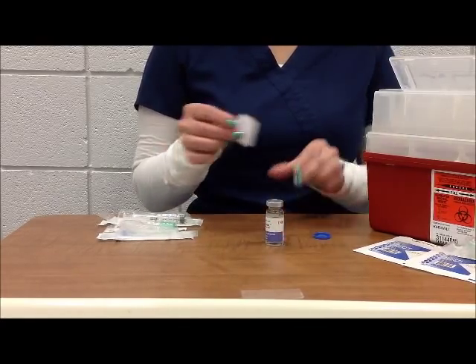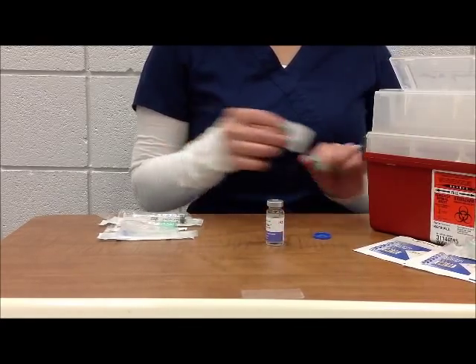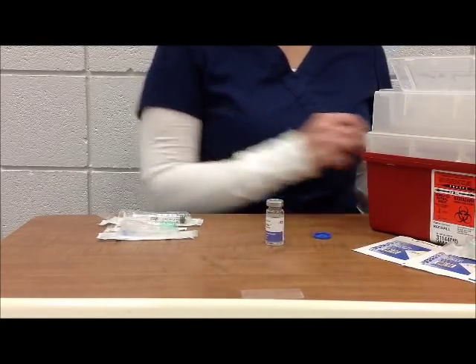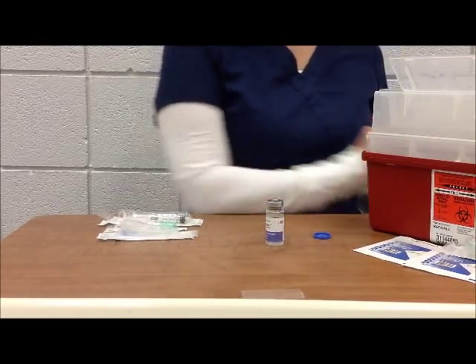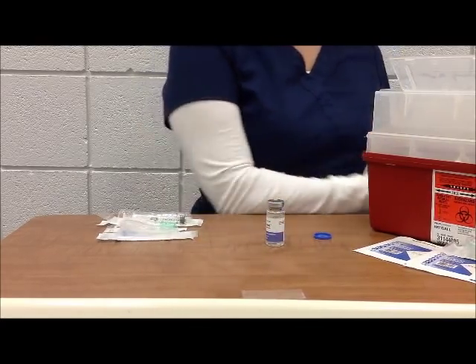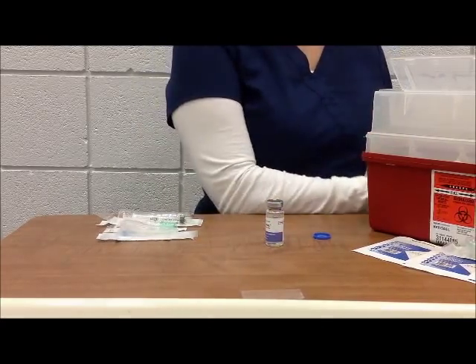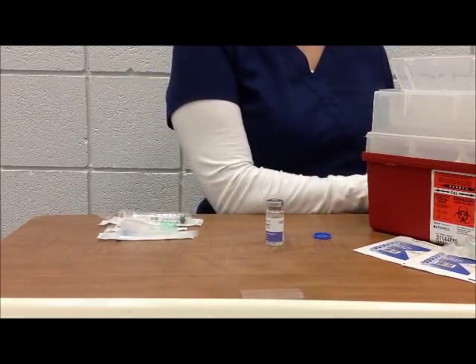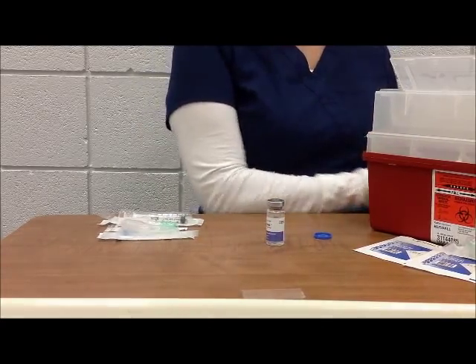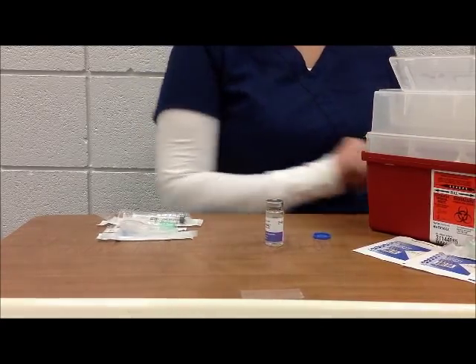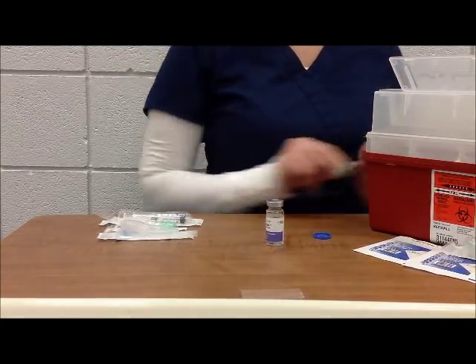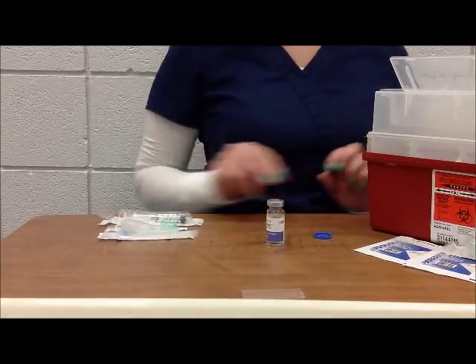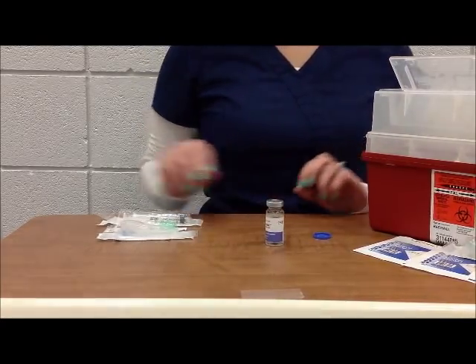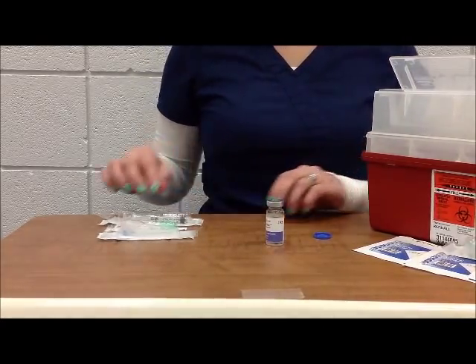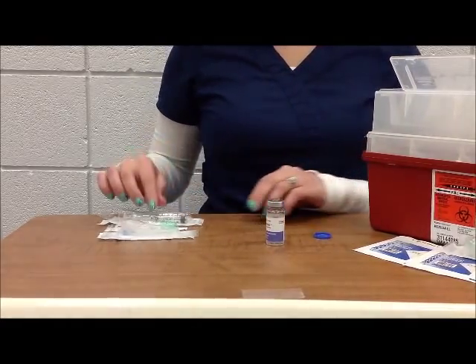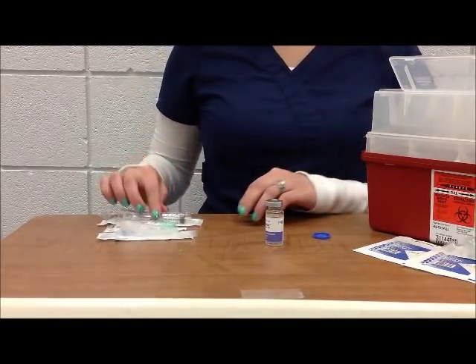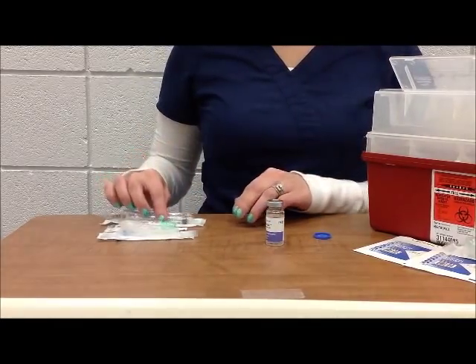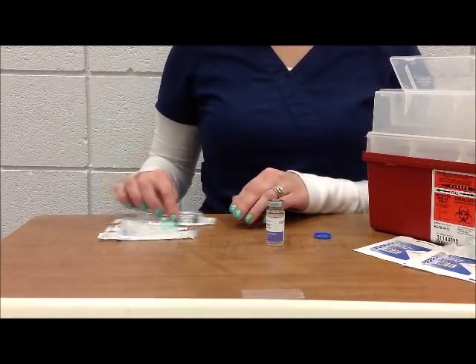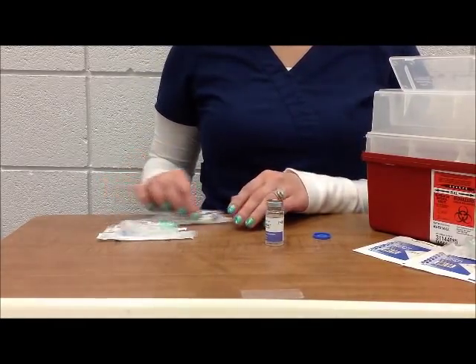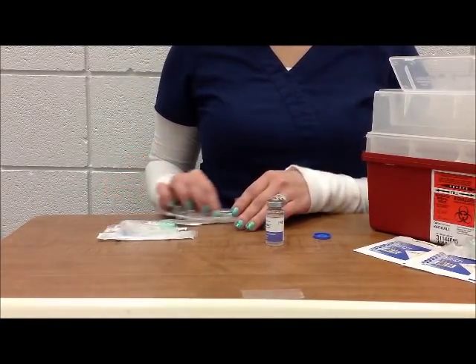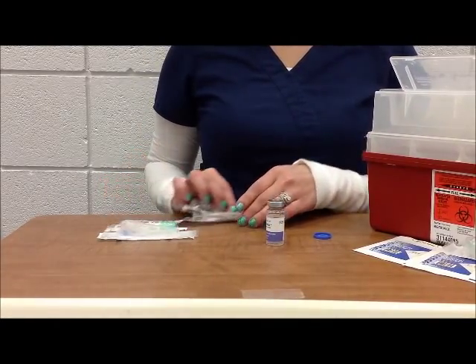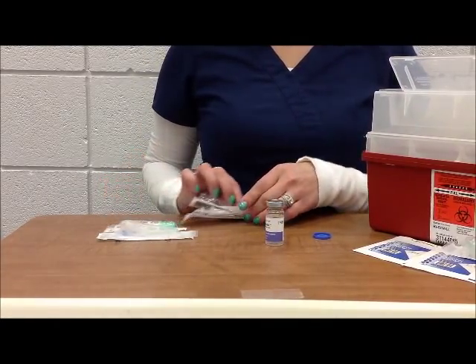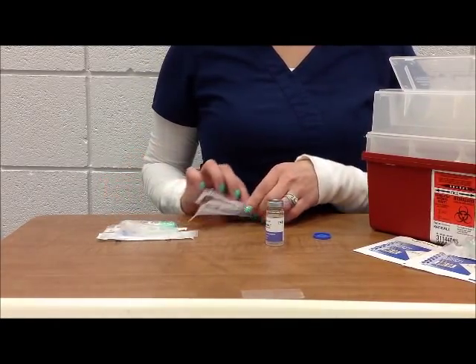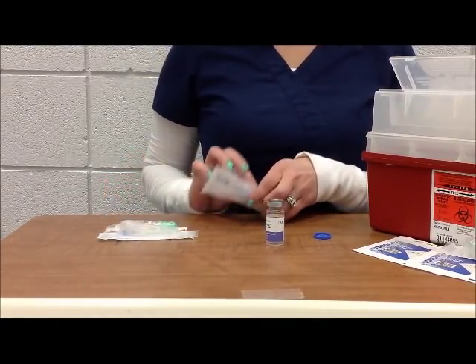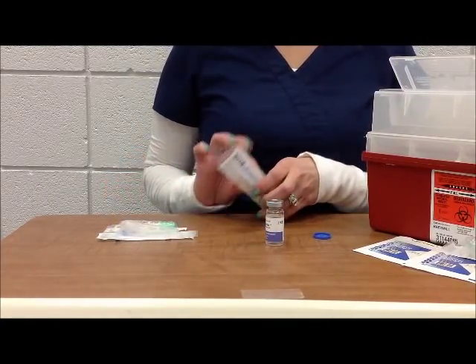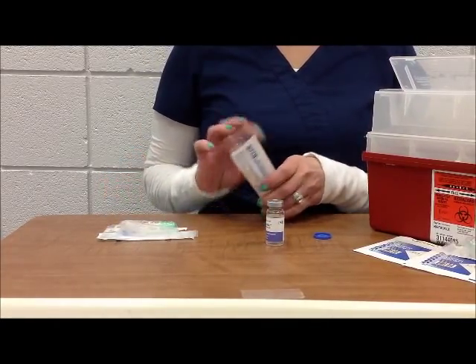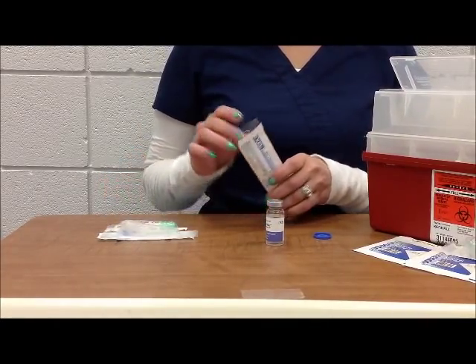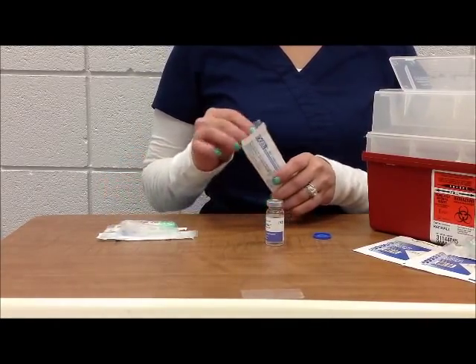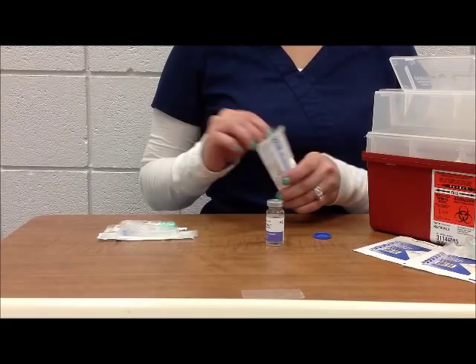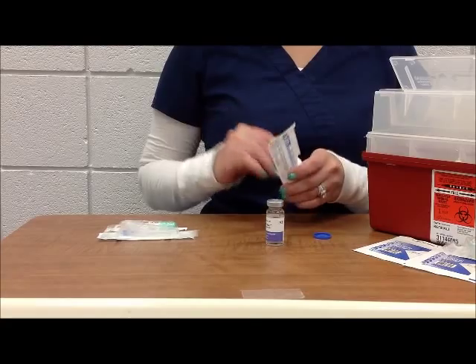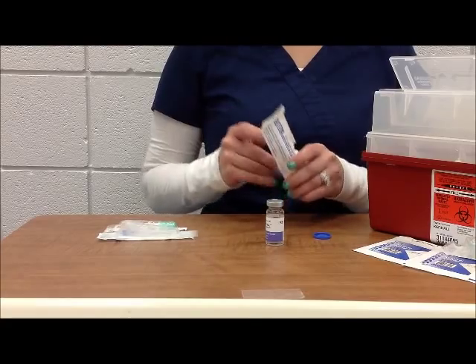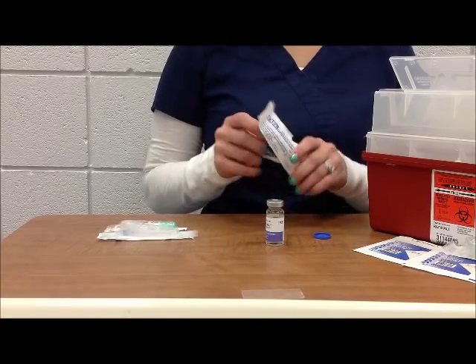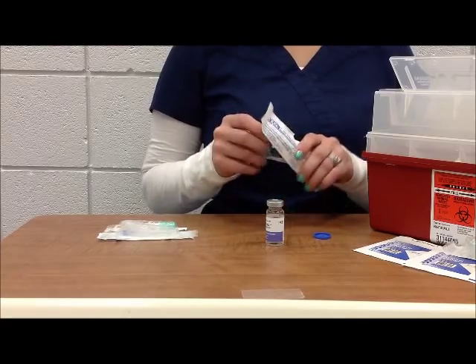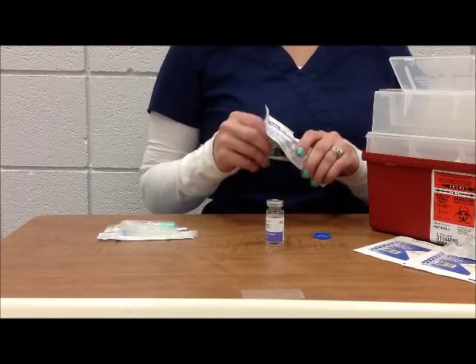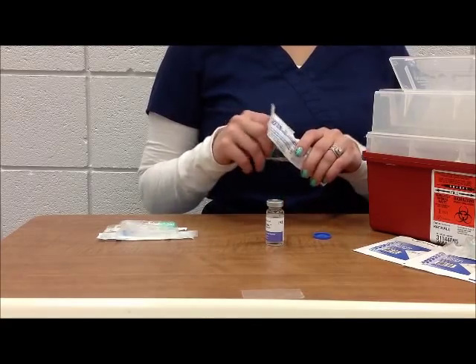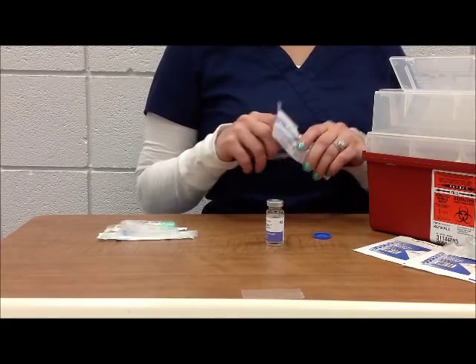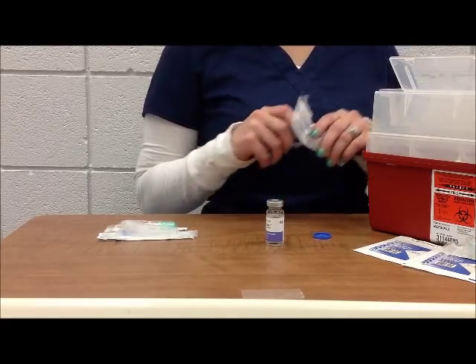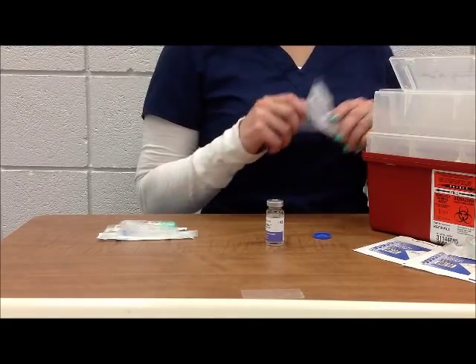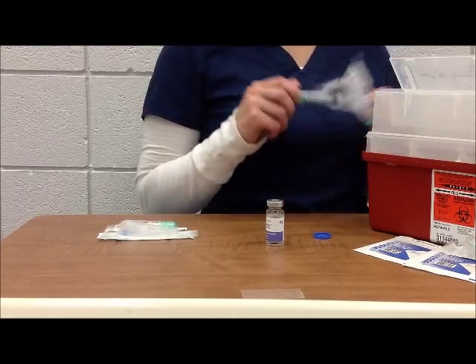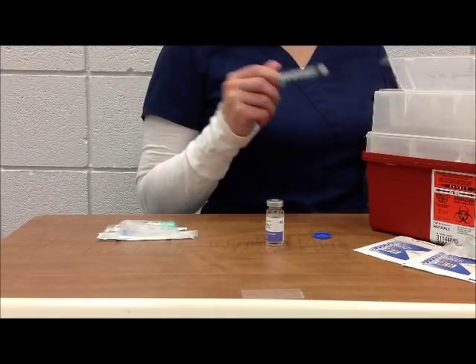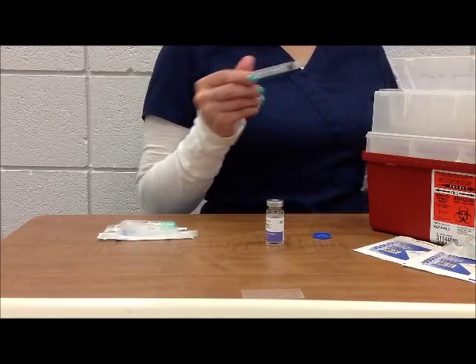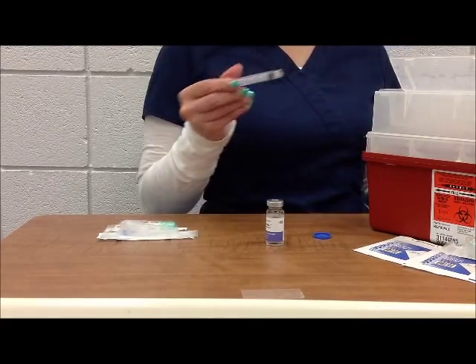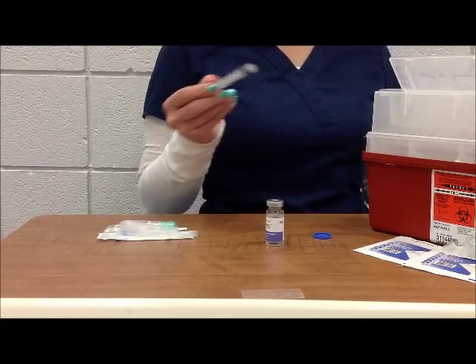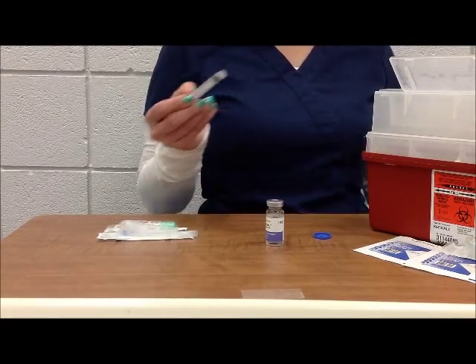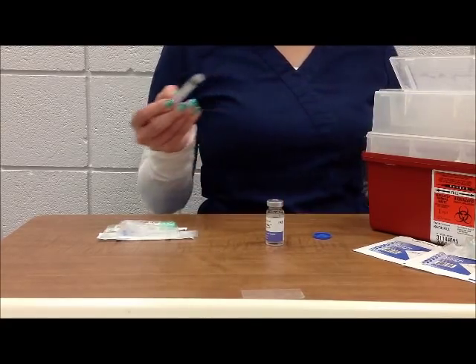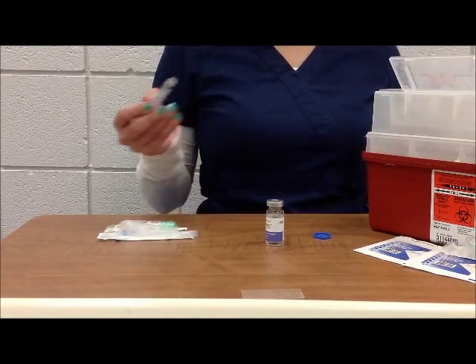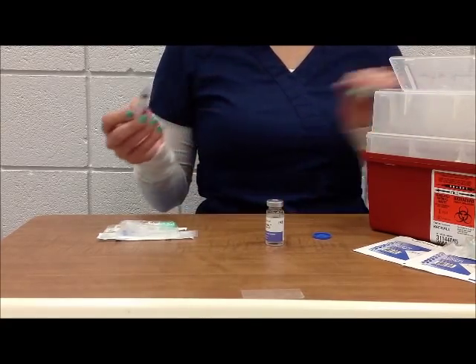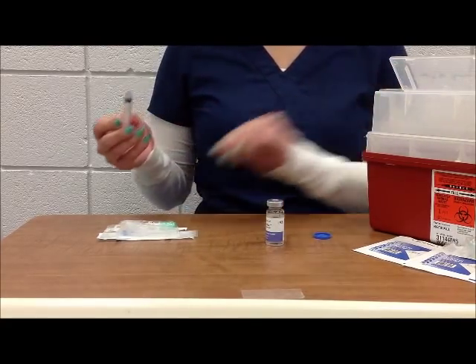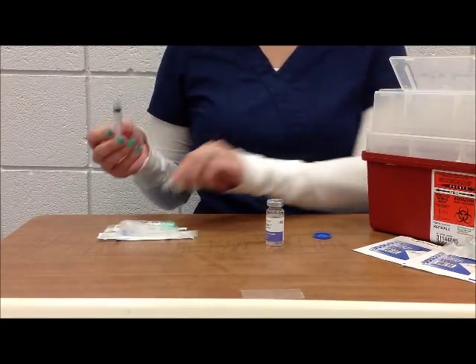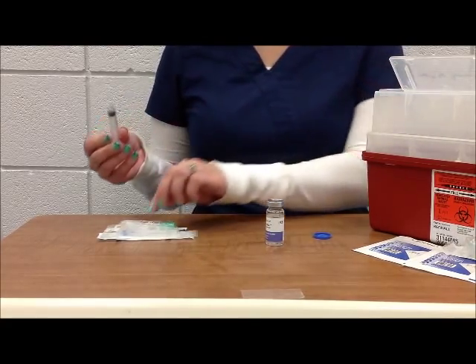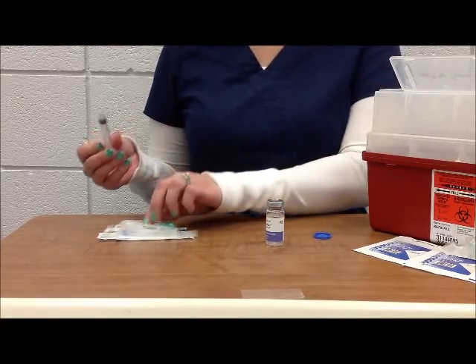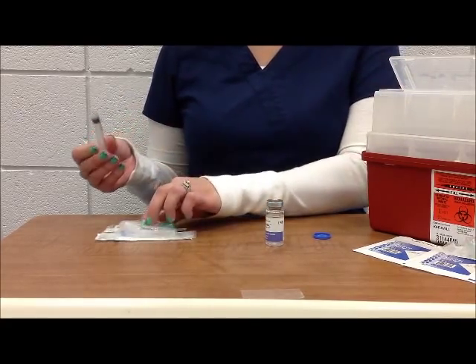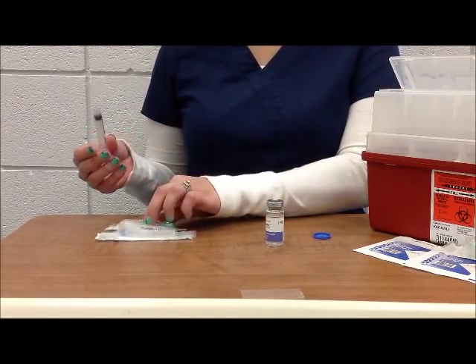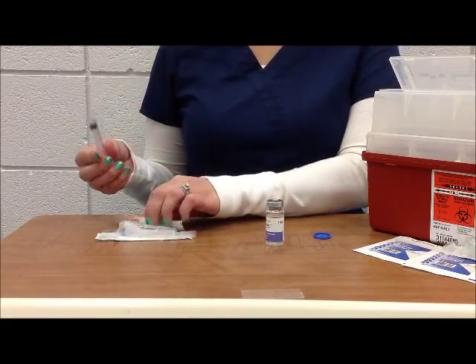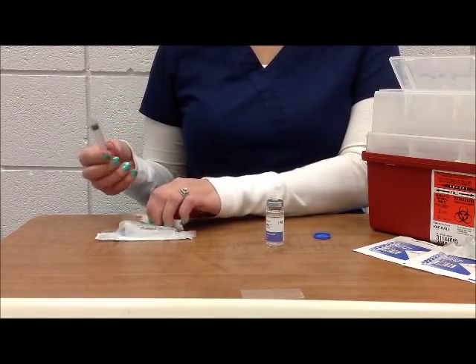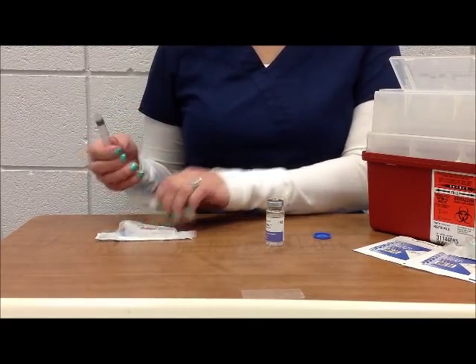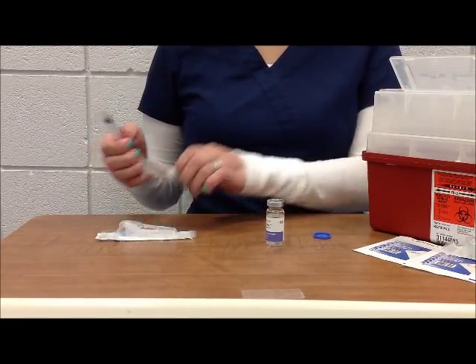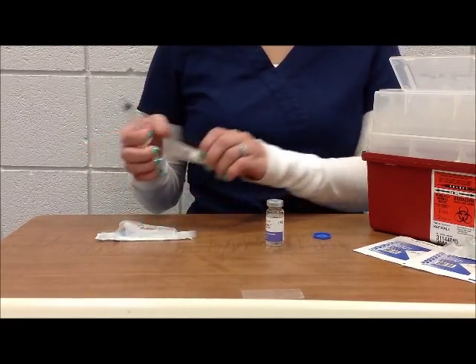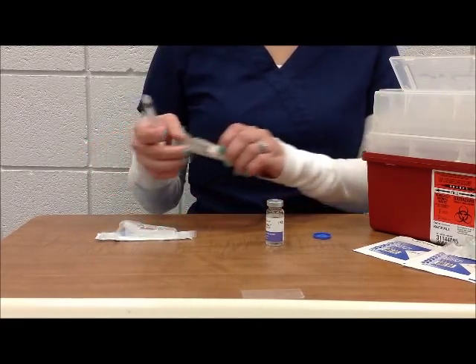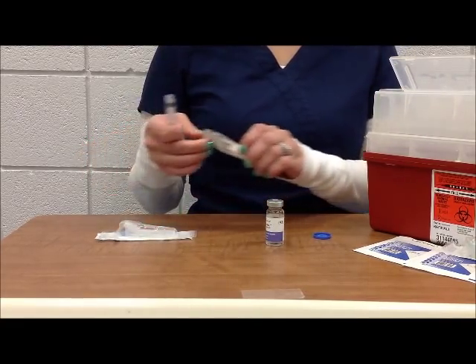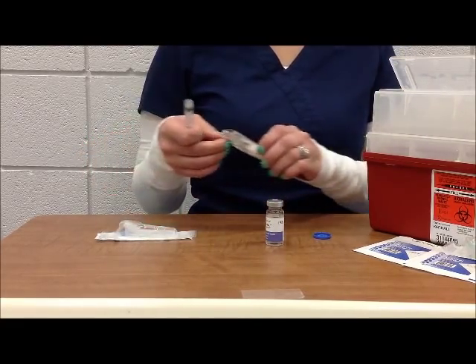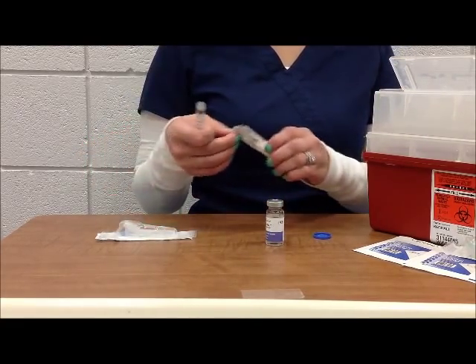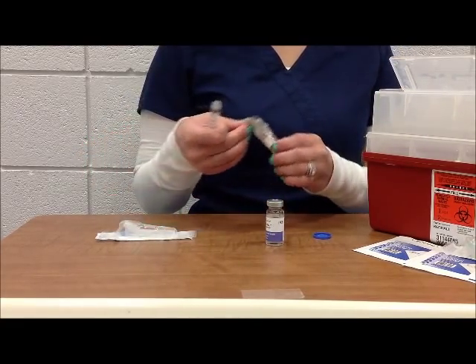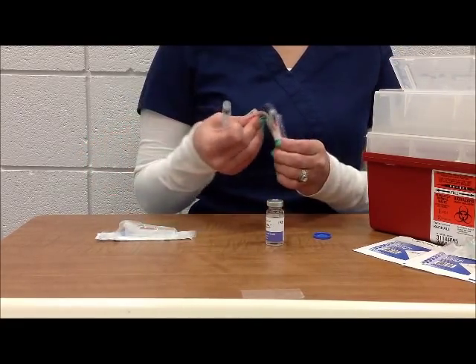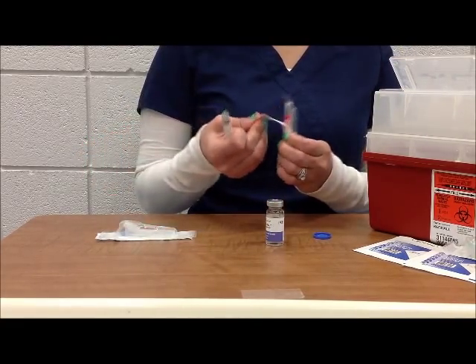Next, you want to open your syringe package and attach the blunt fill needle tip to the syringe.